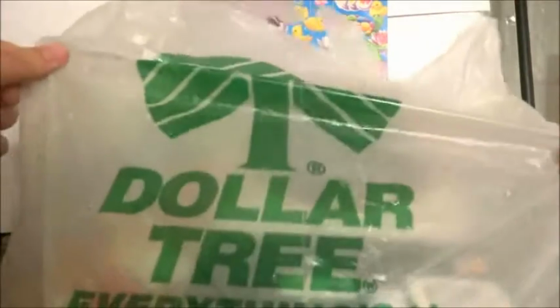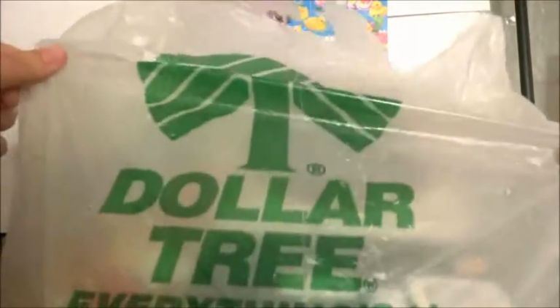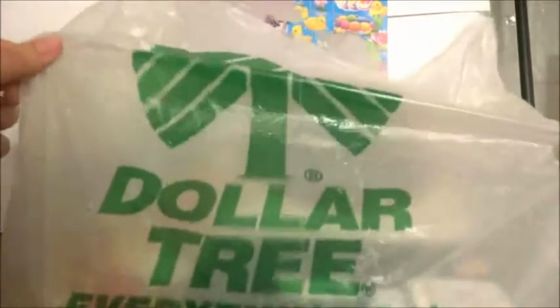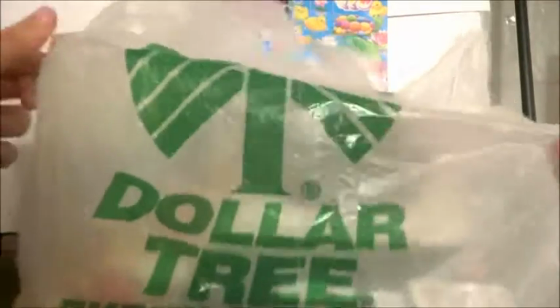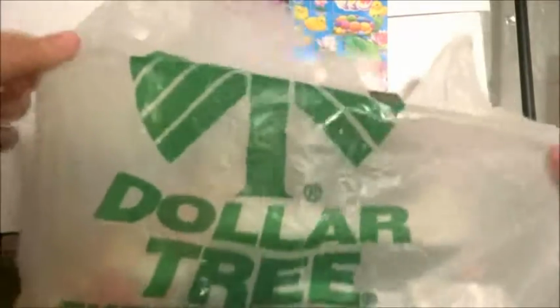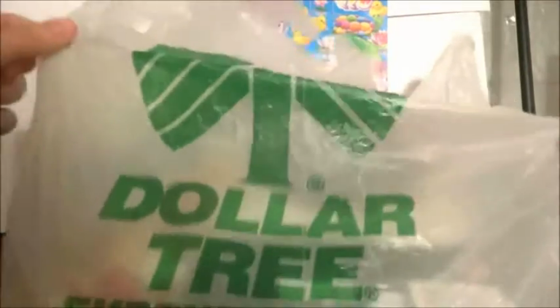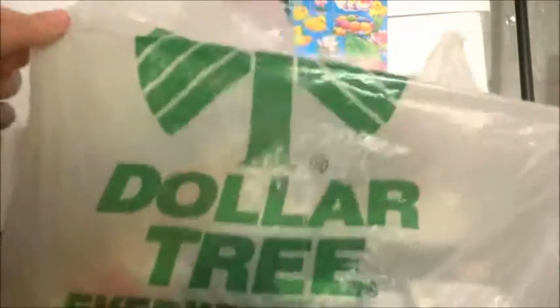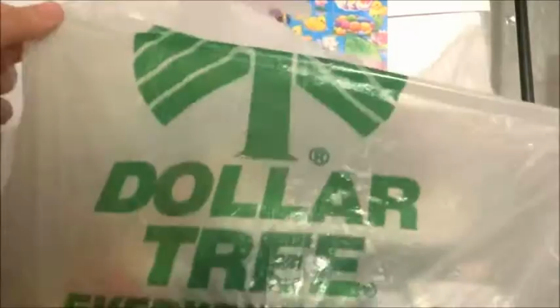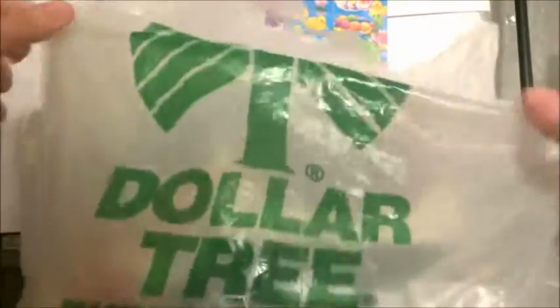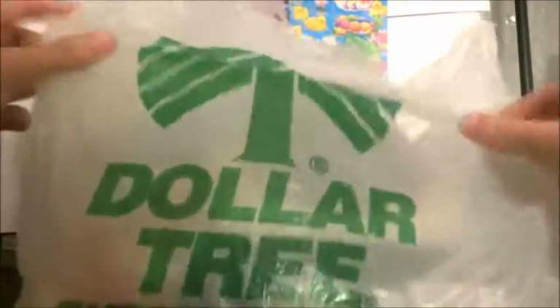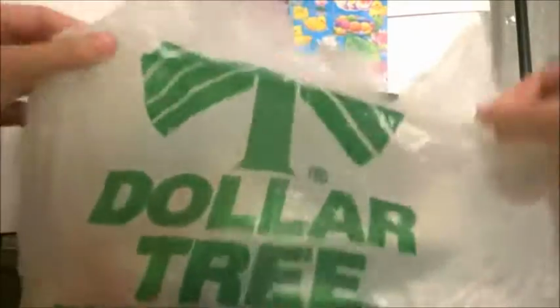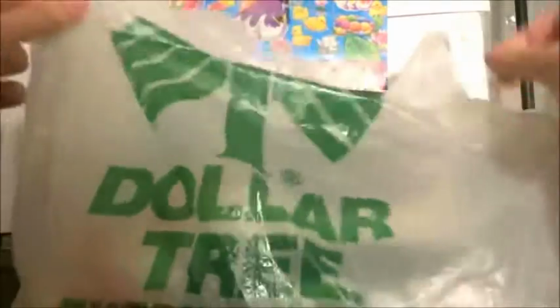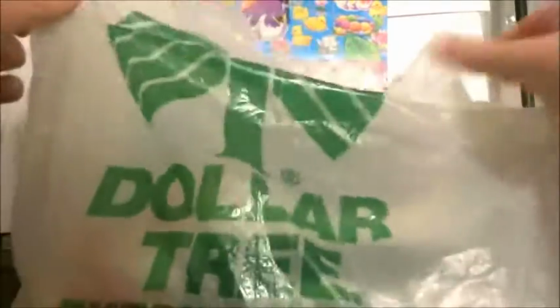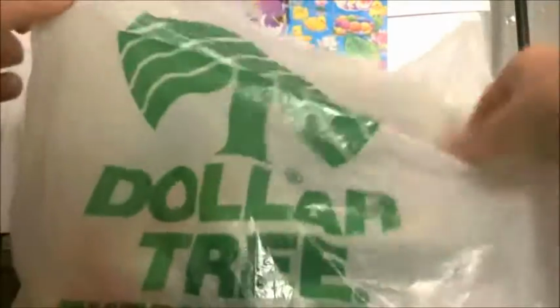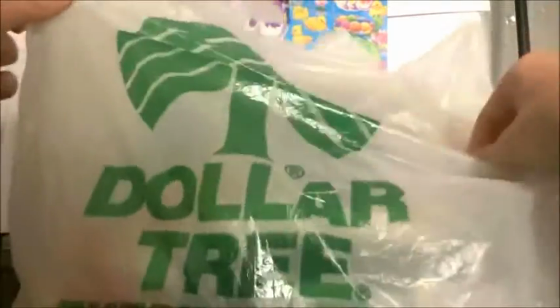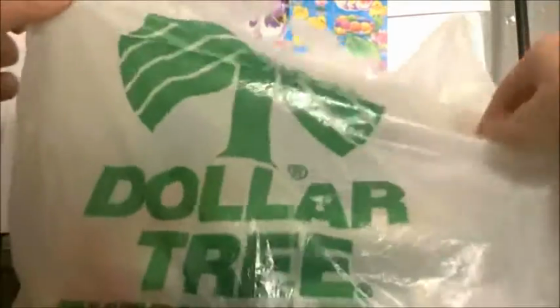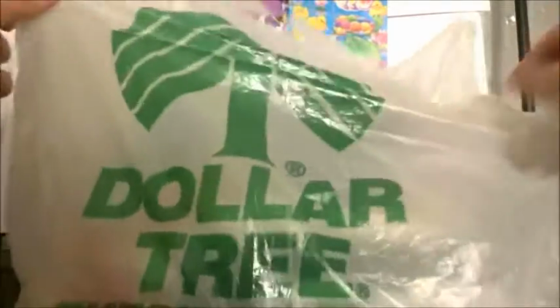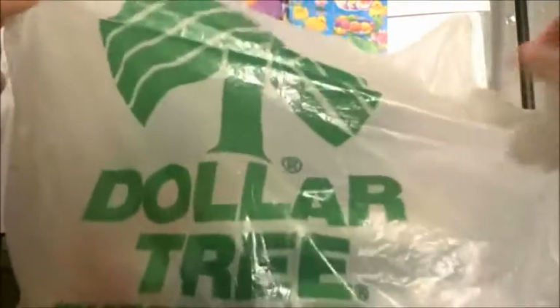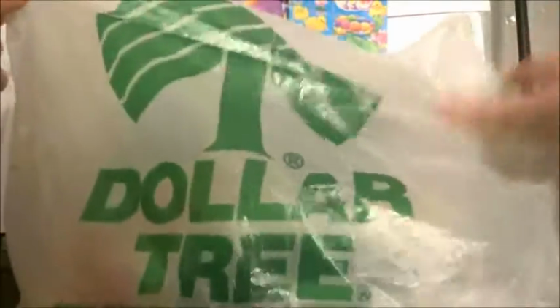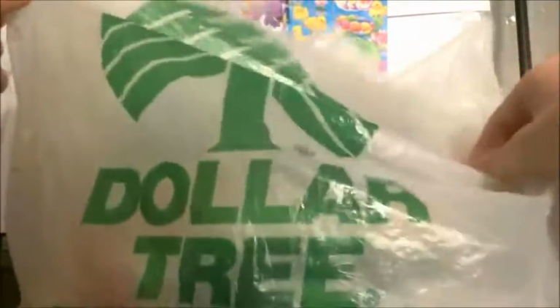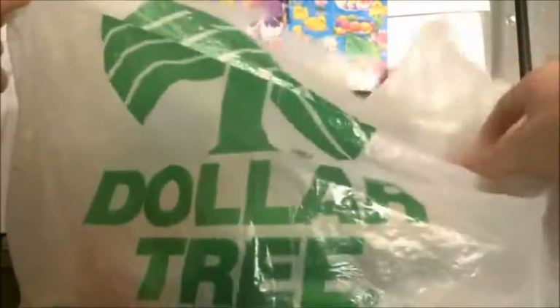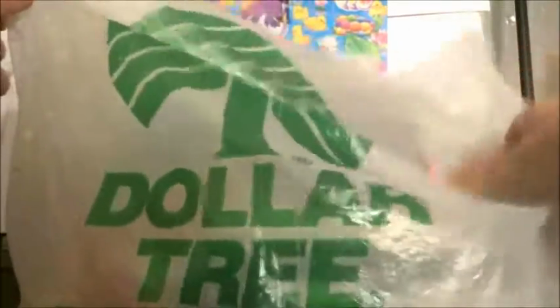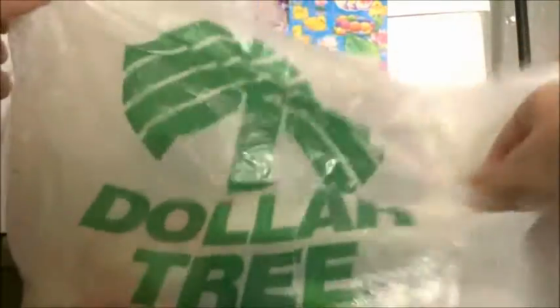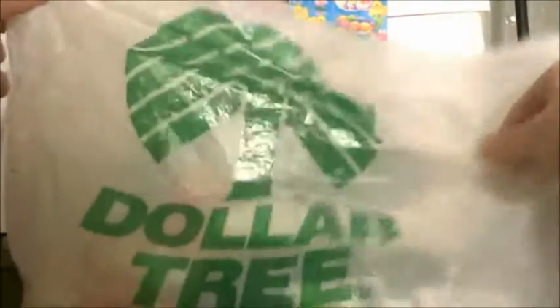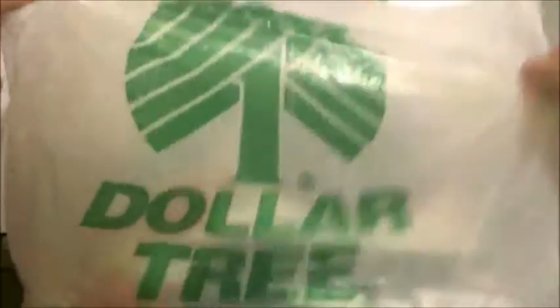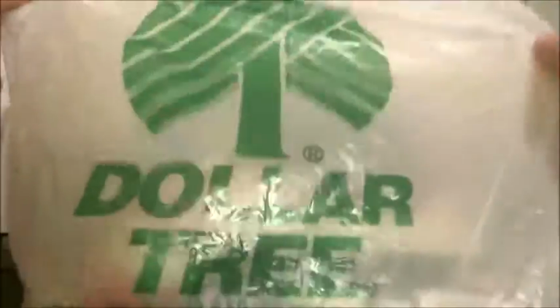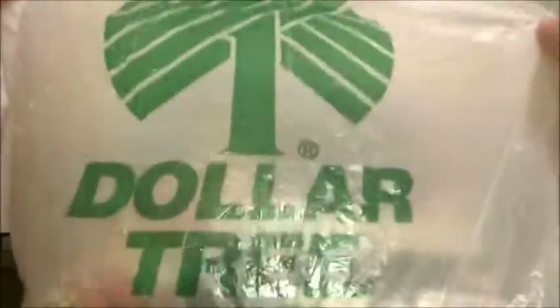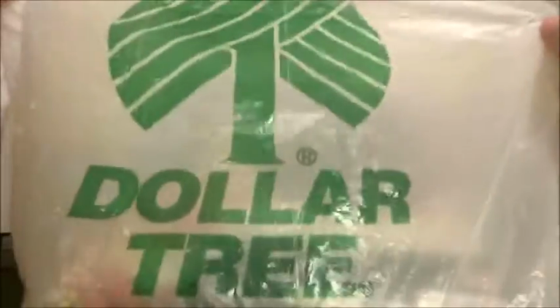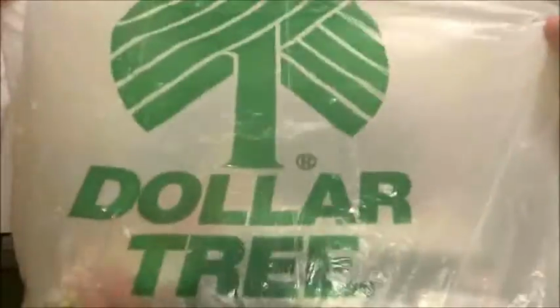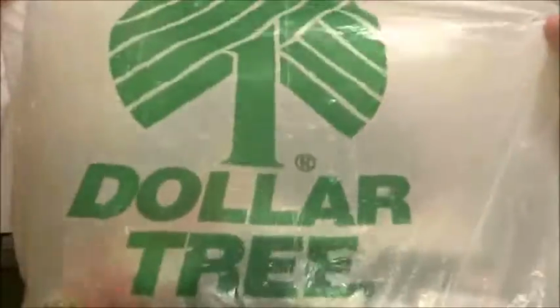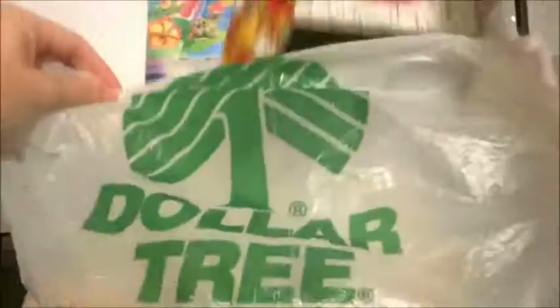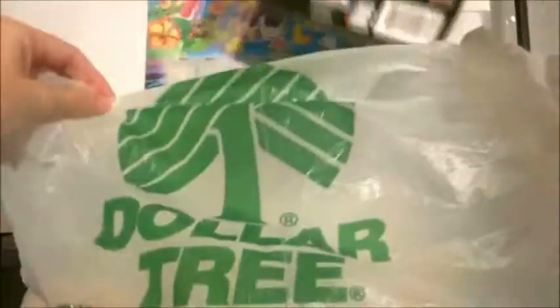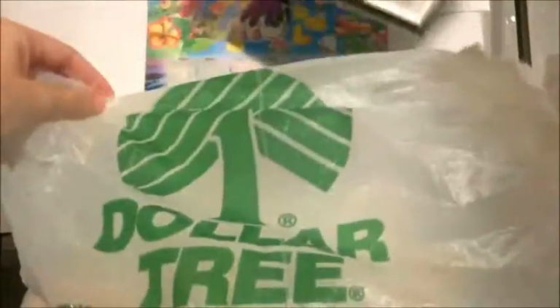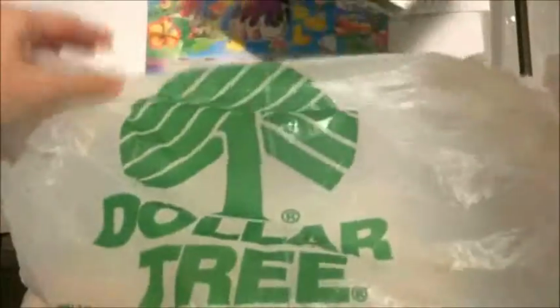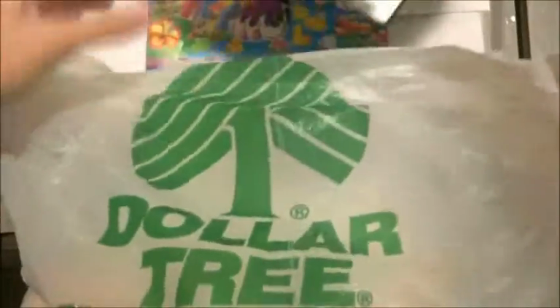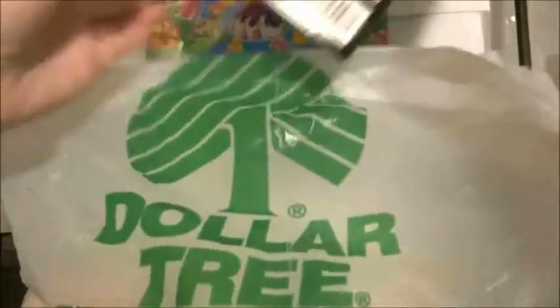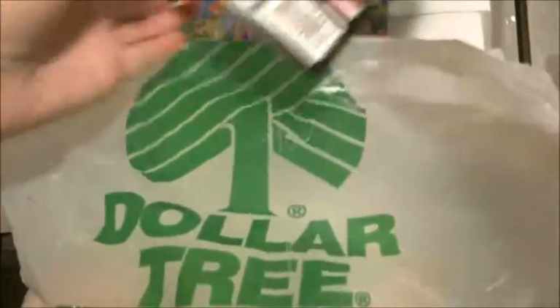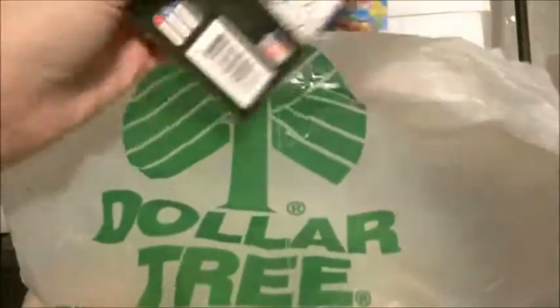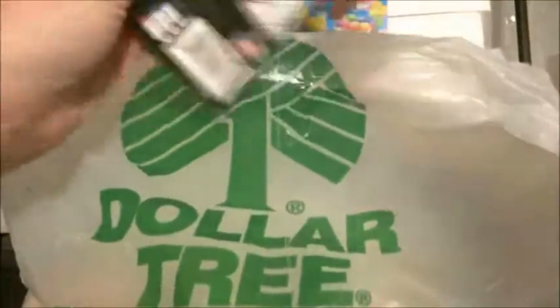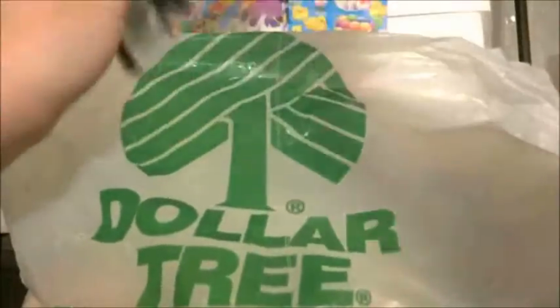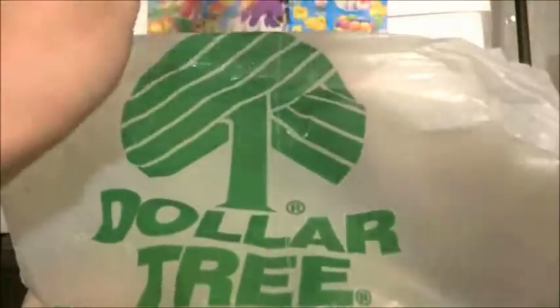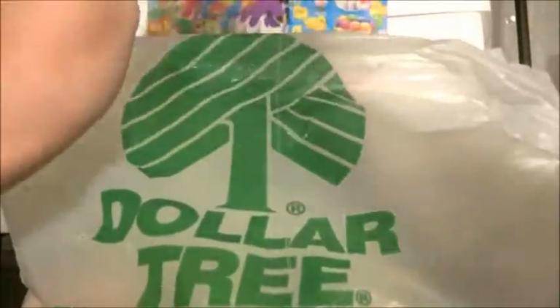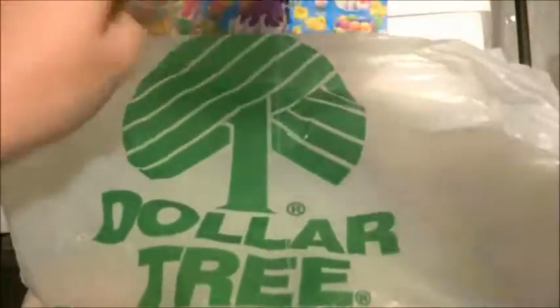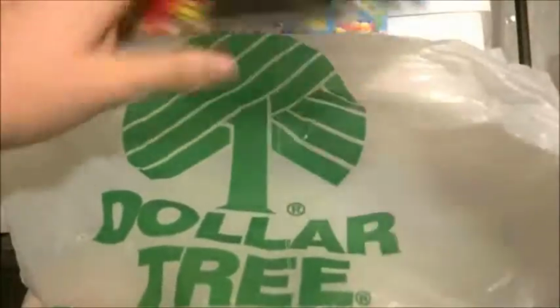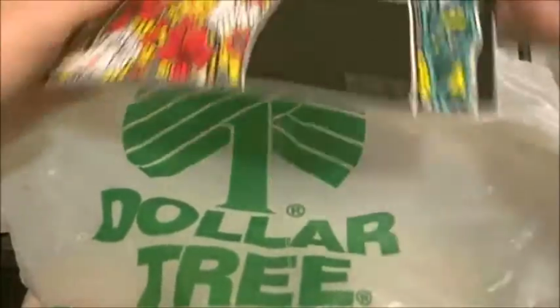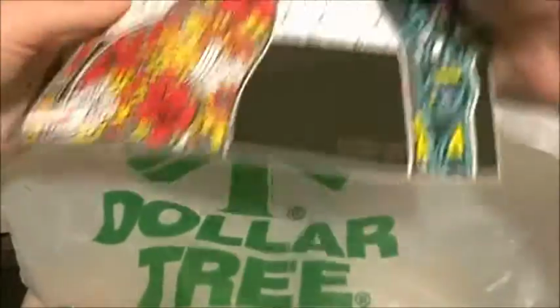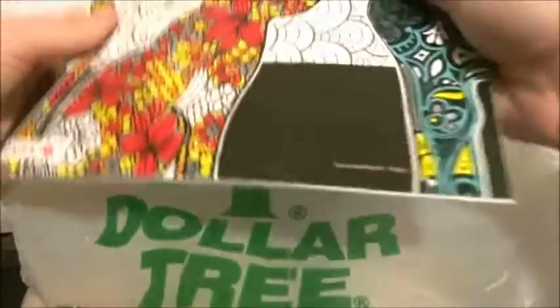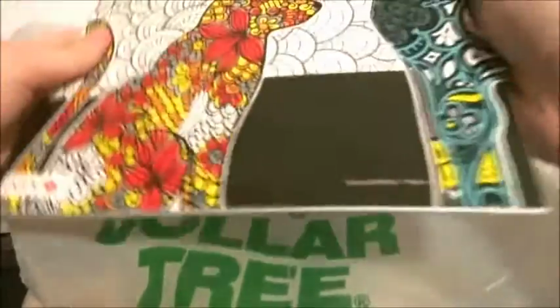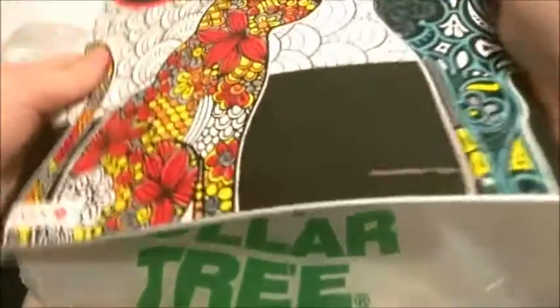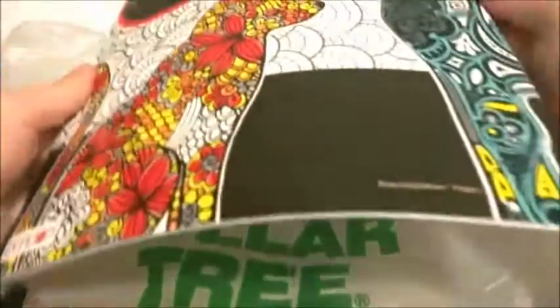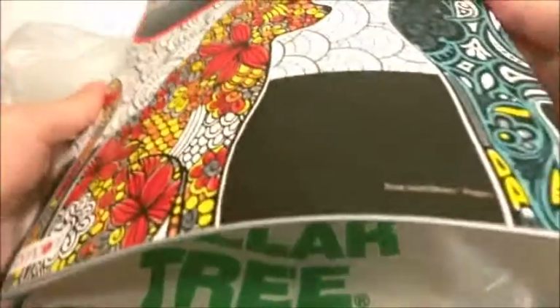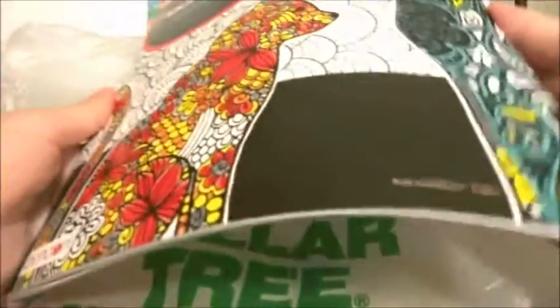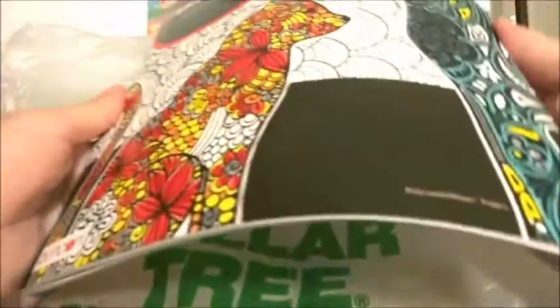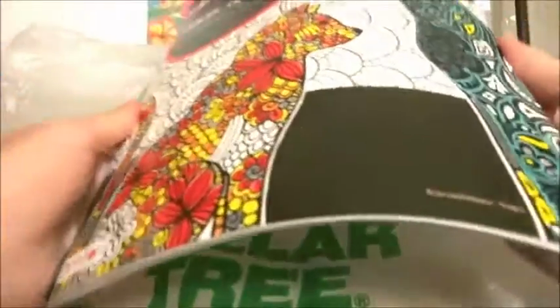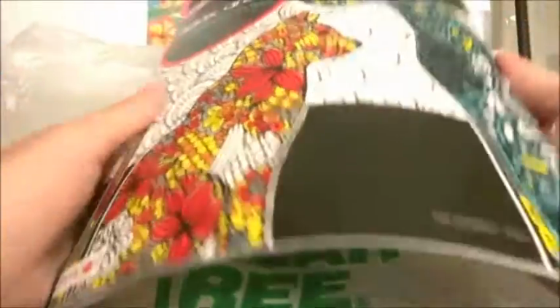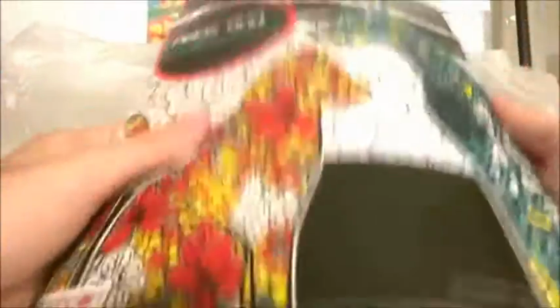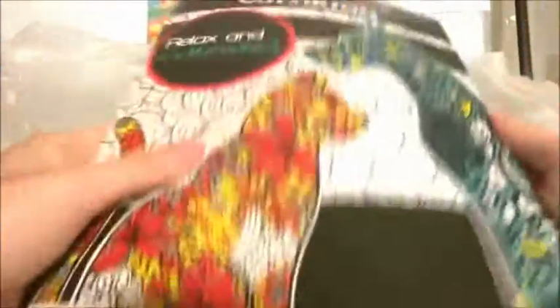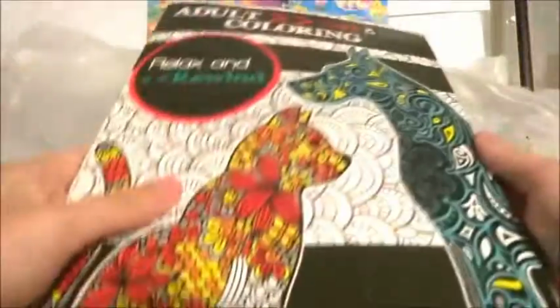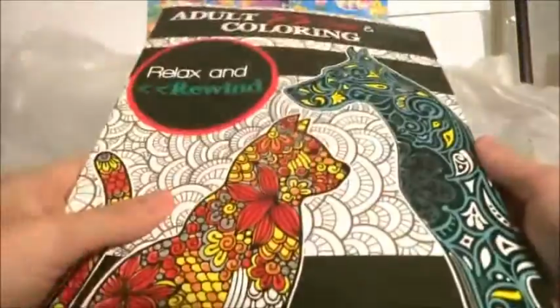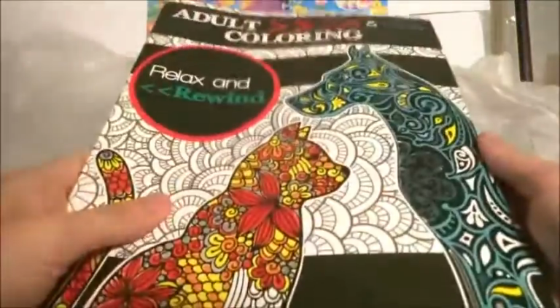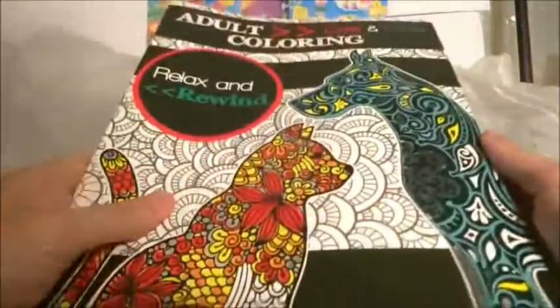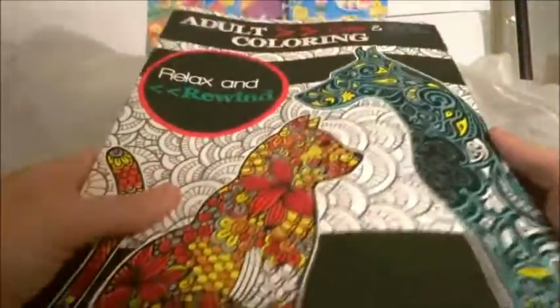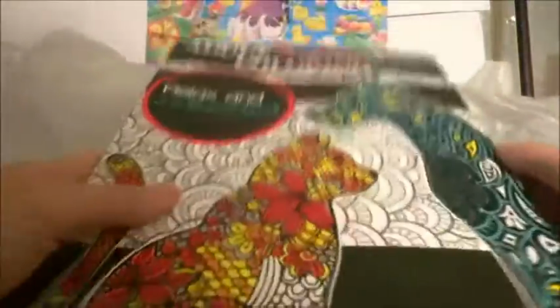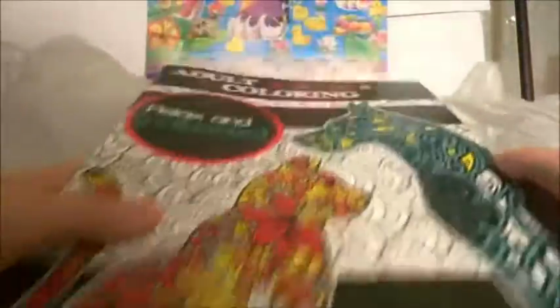And if you follow me on Periscope you will see behind the scenes of filming some of my videos and also other things like my planner.